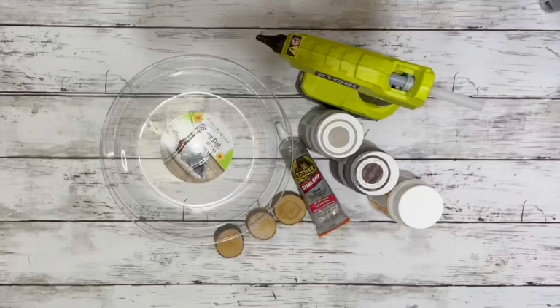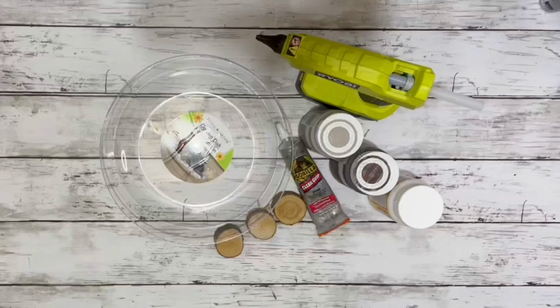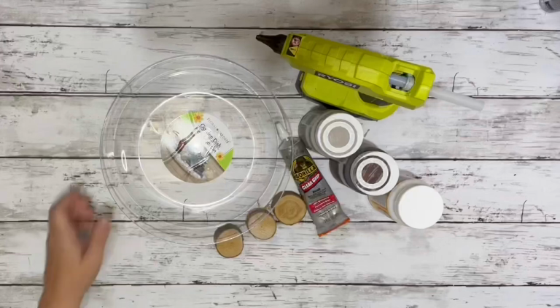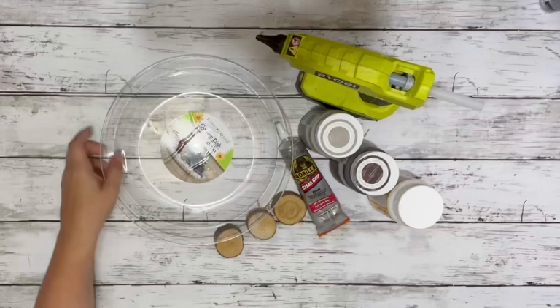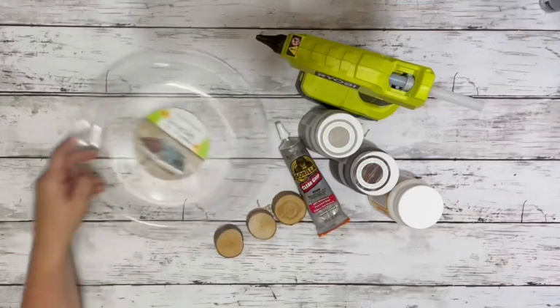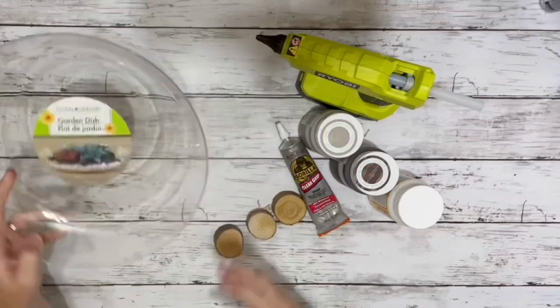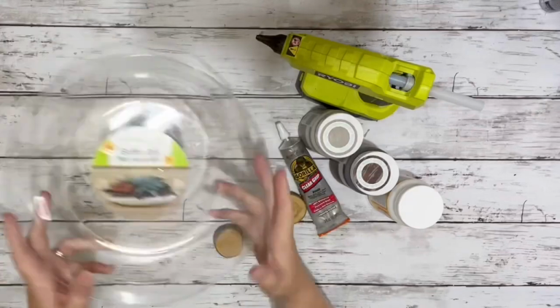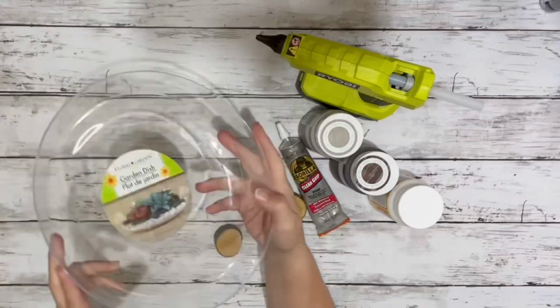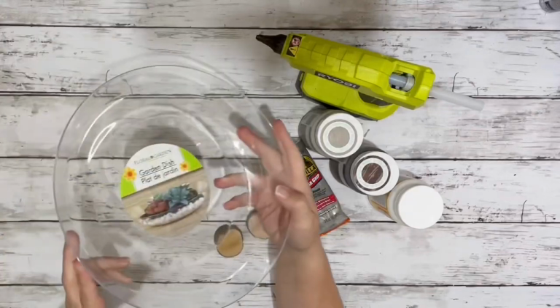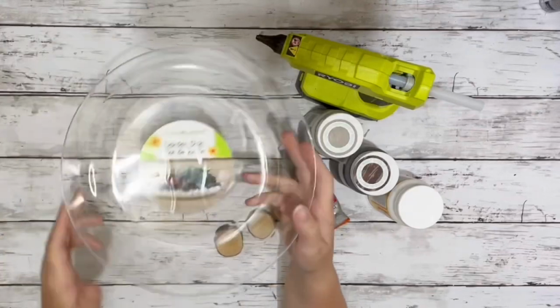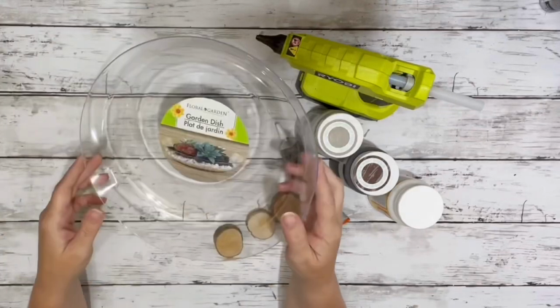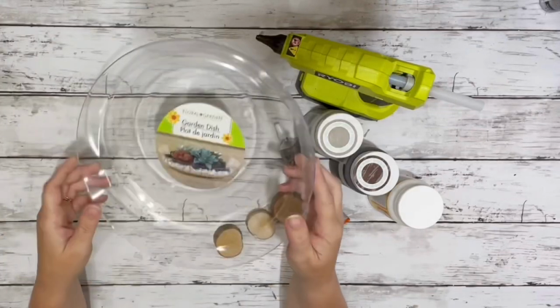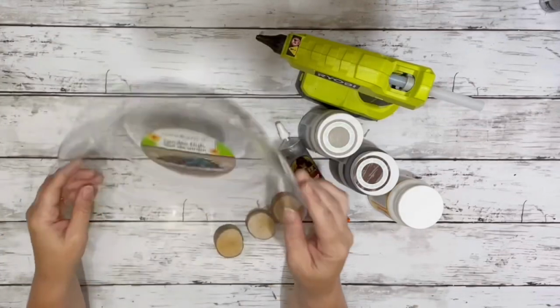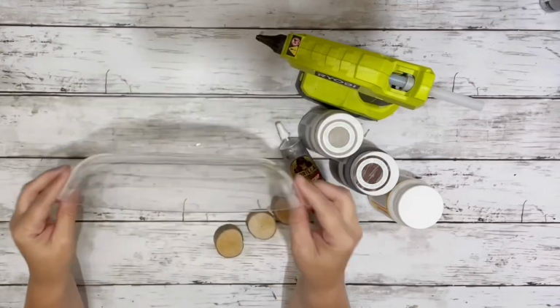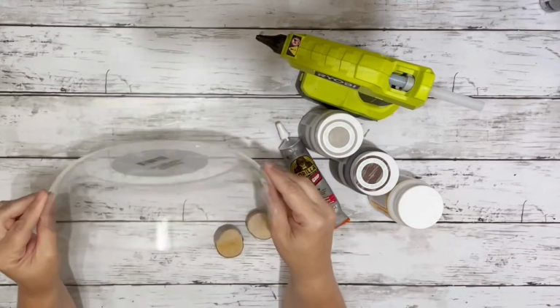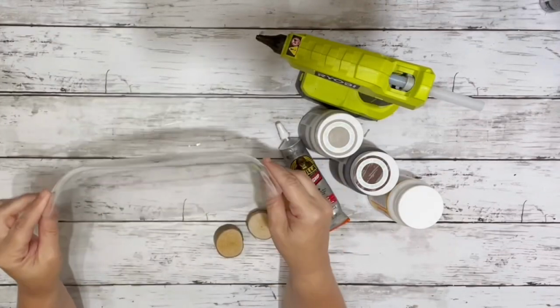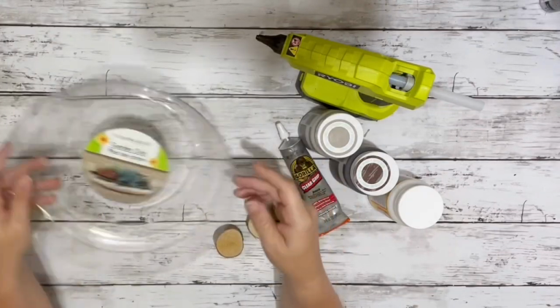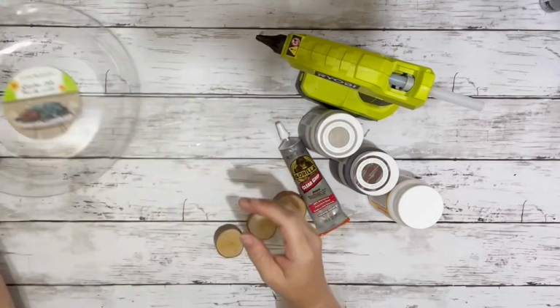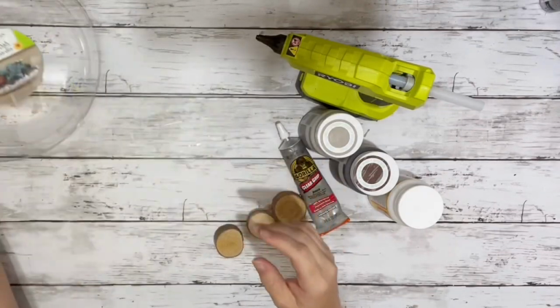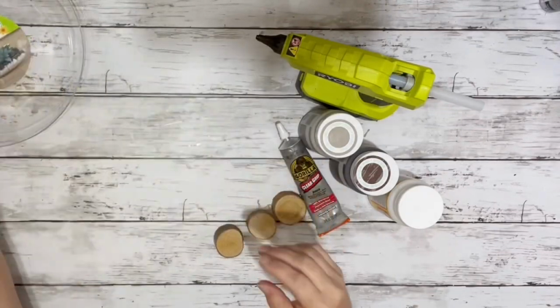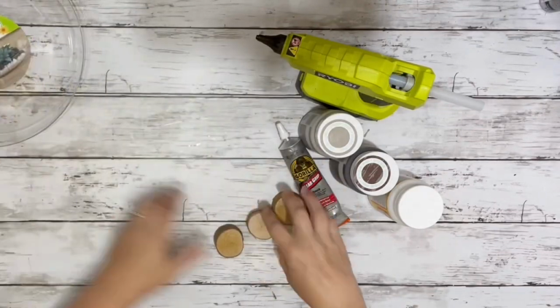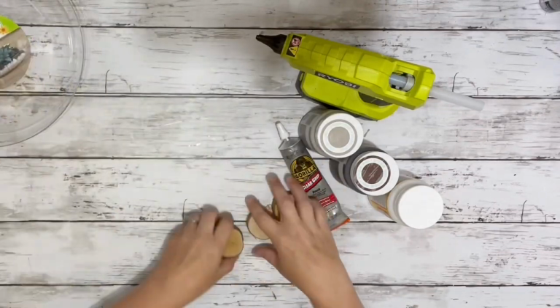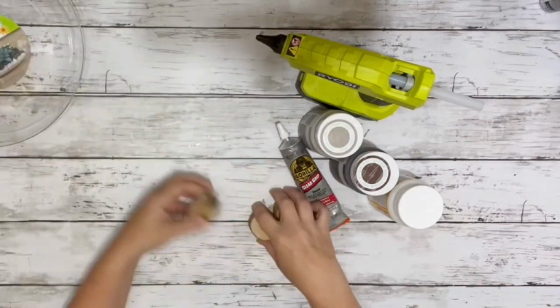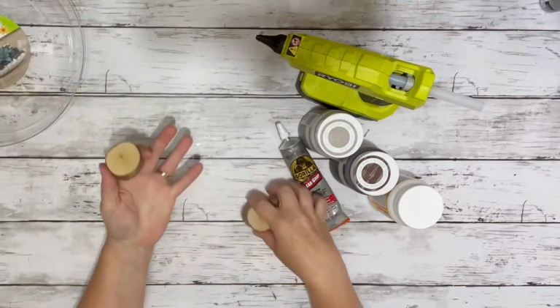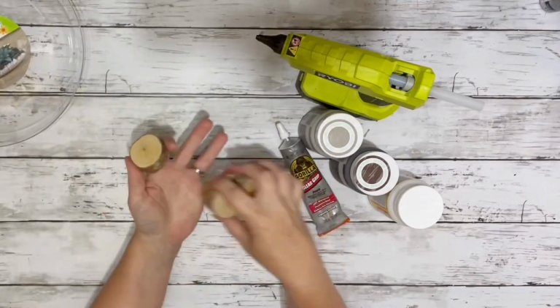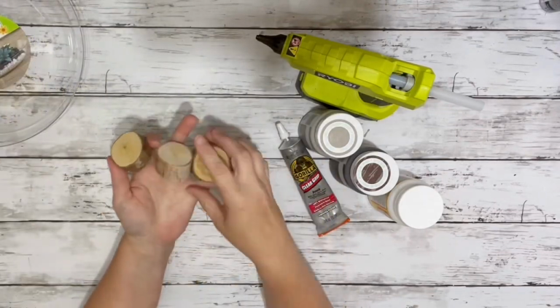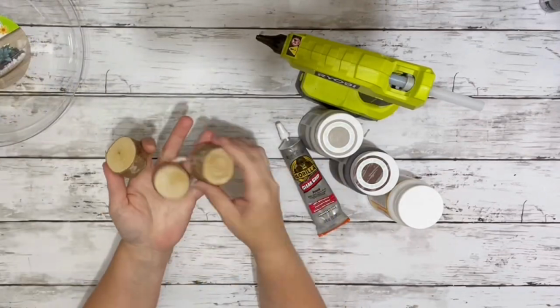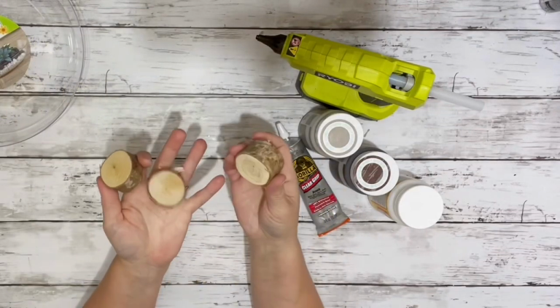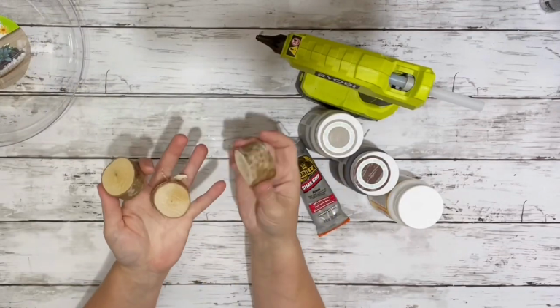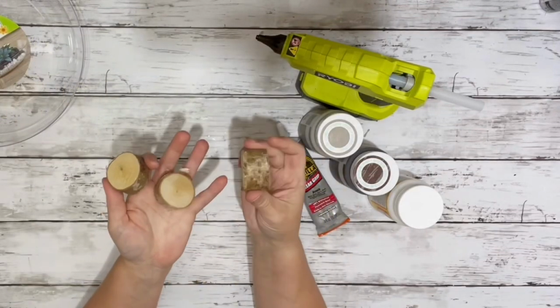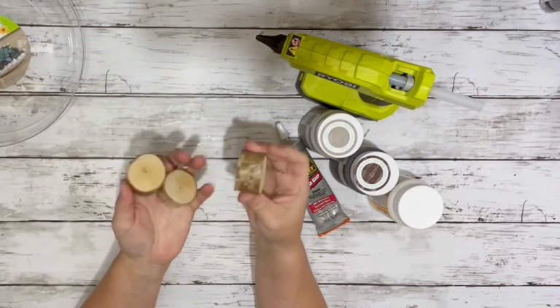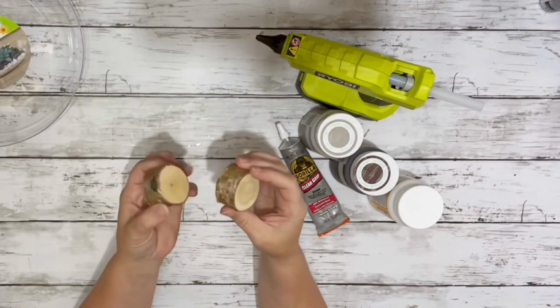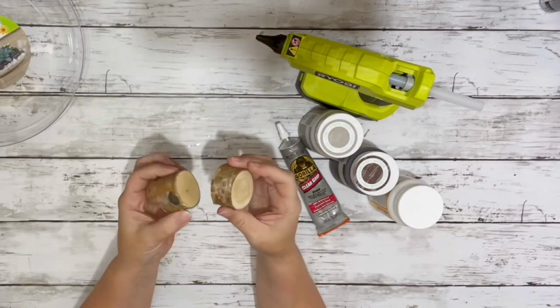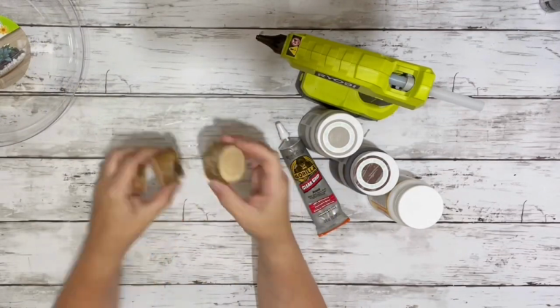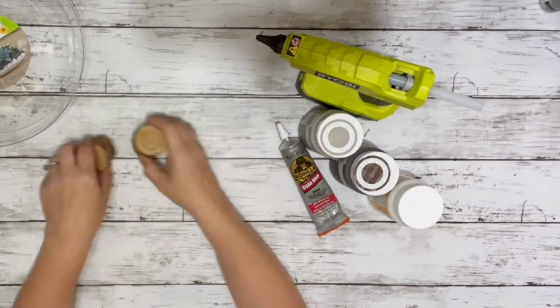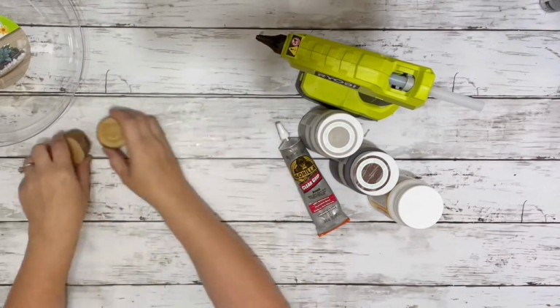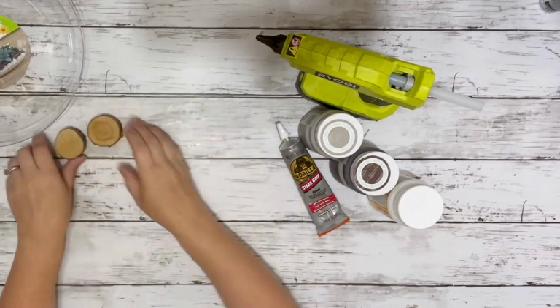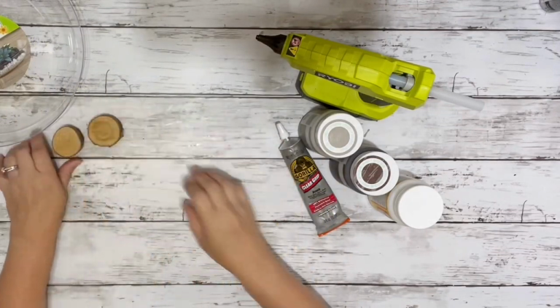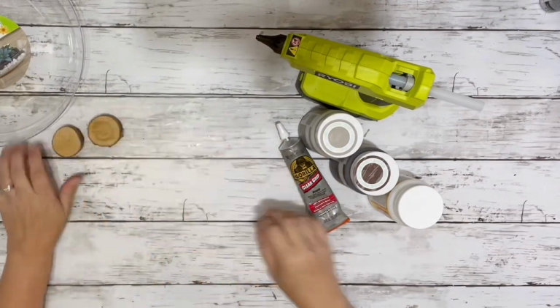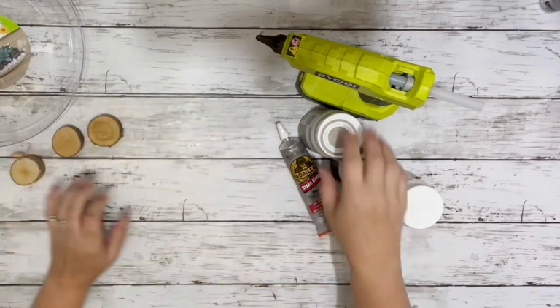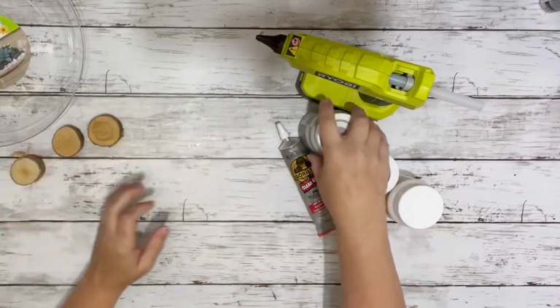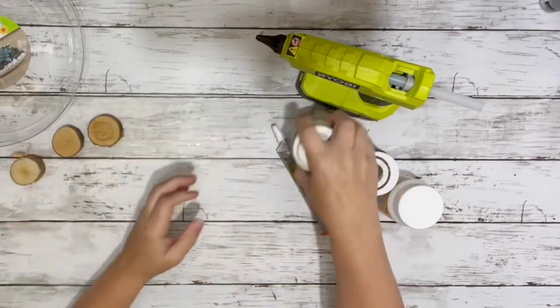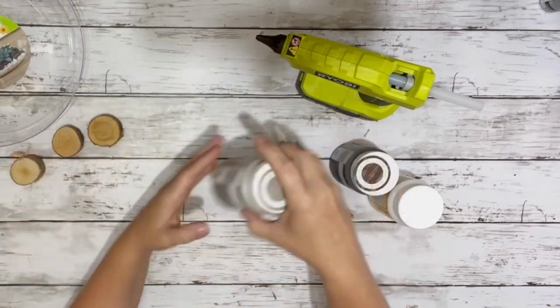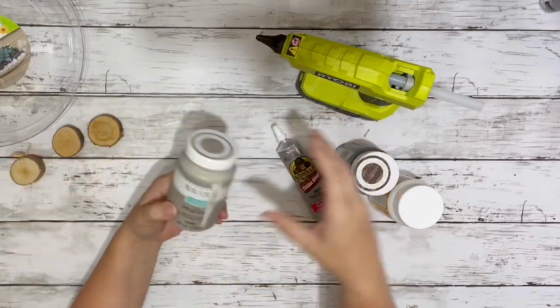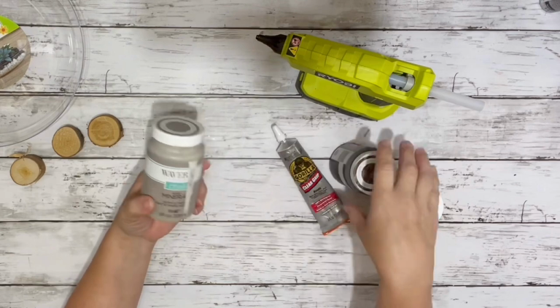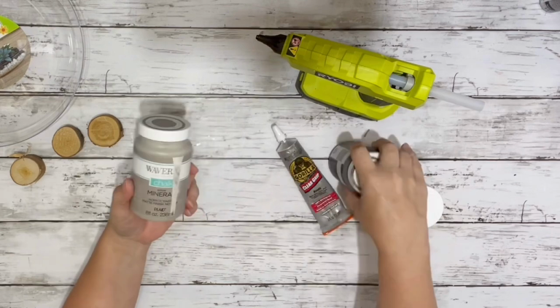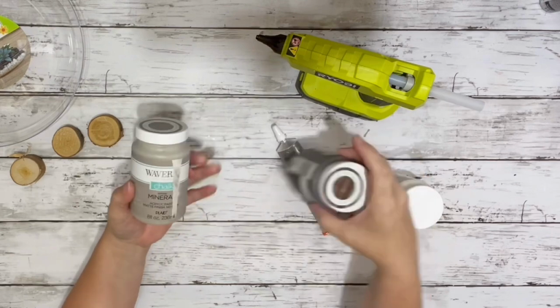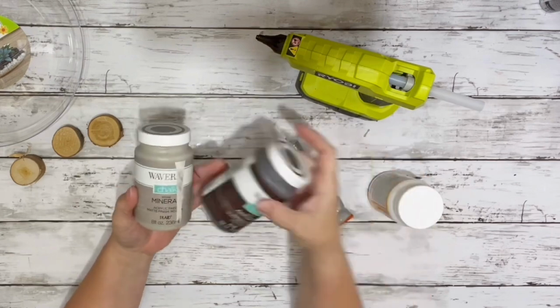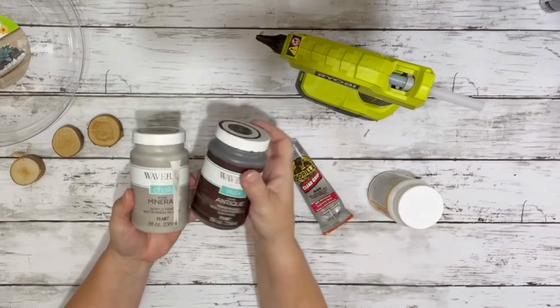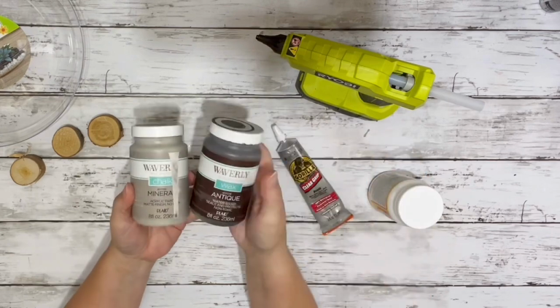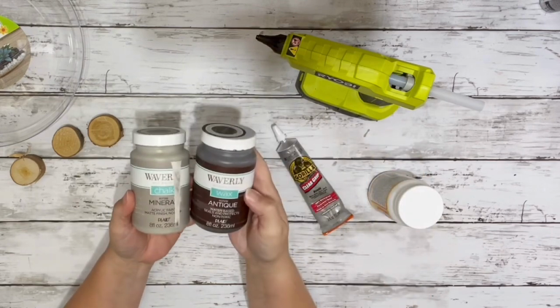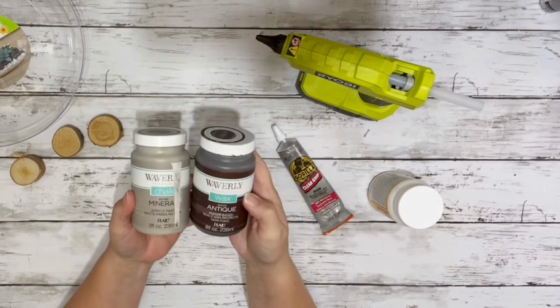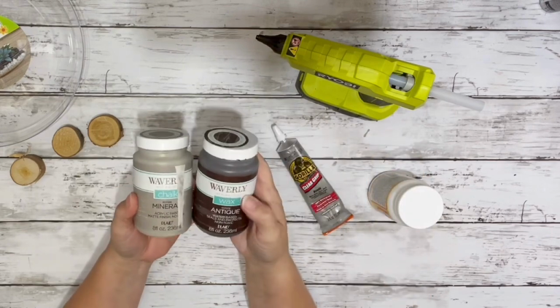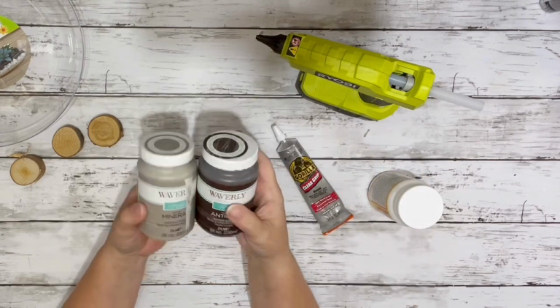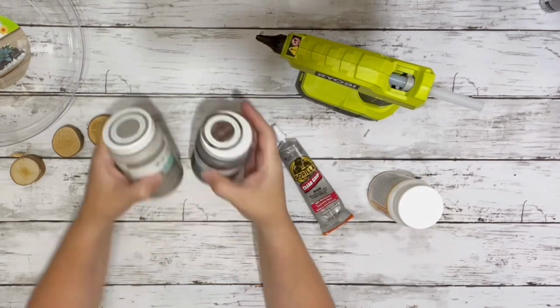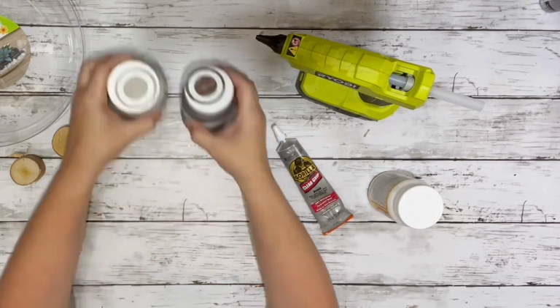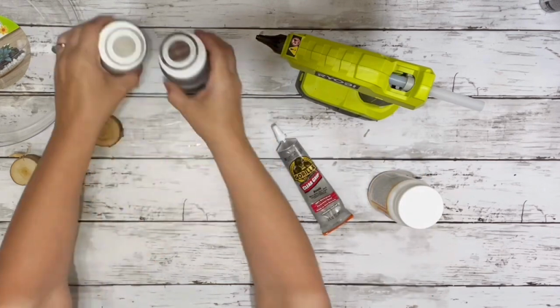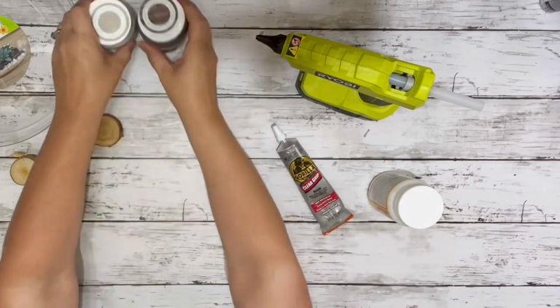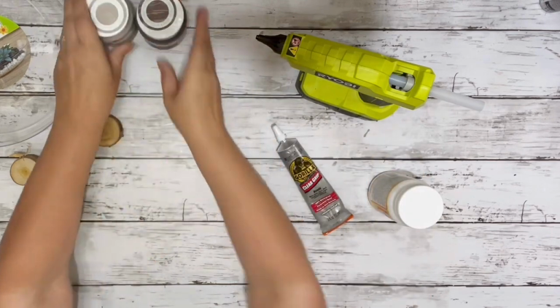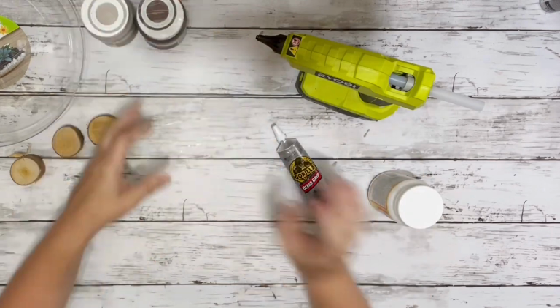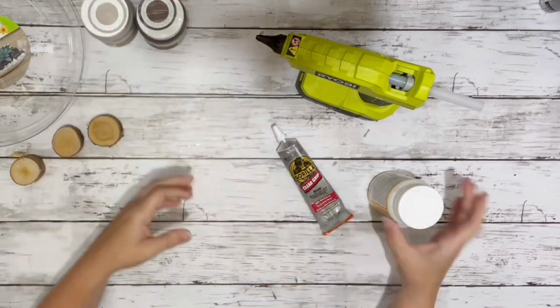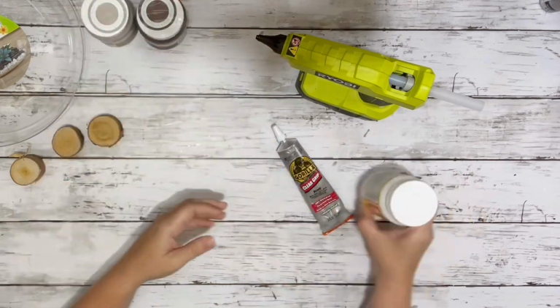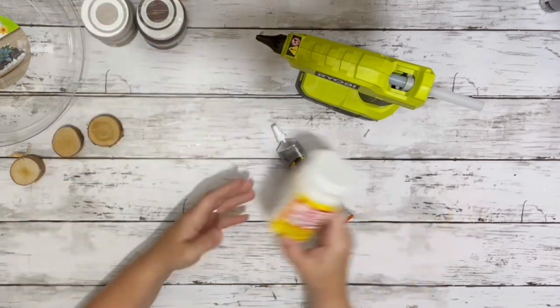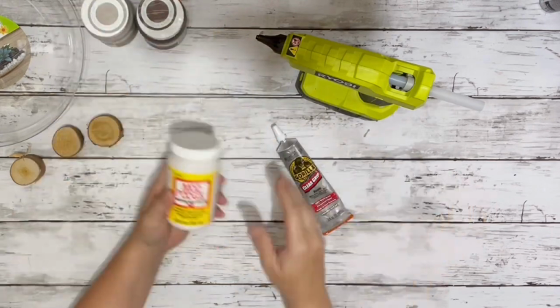Hey everybody, it's Beth, and today I'm making a faux wood decorative bowl with supplies from Dollar Tree.